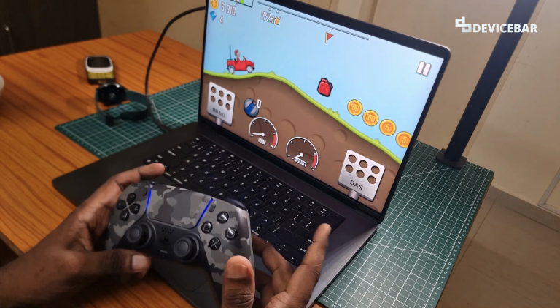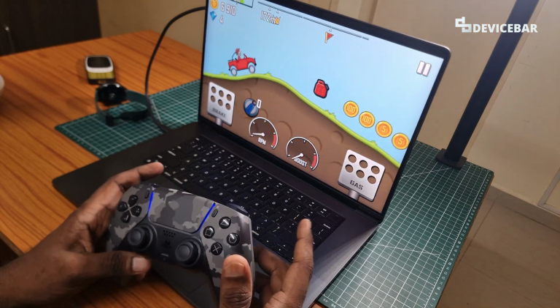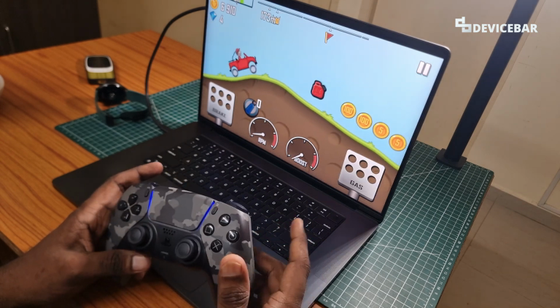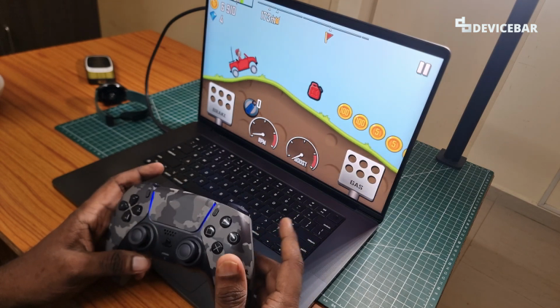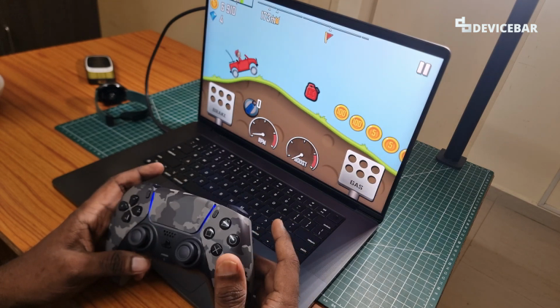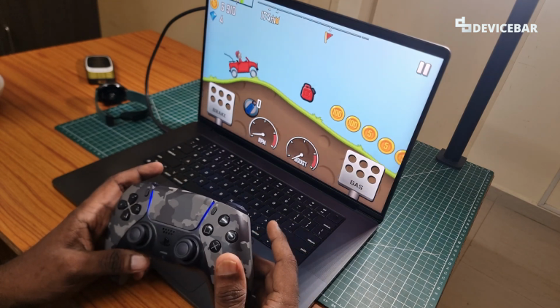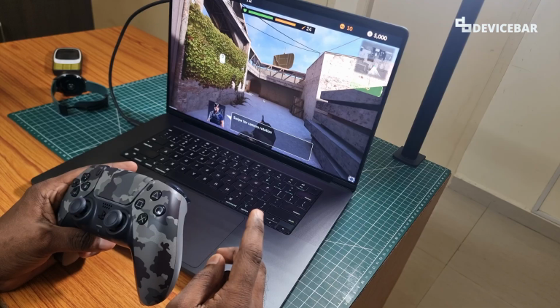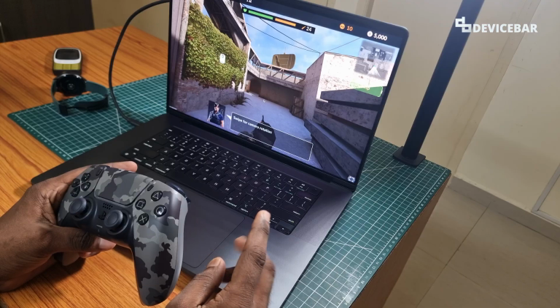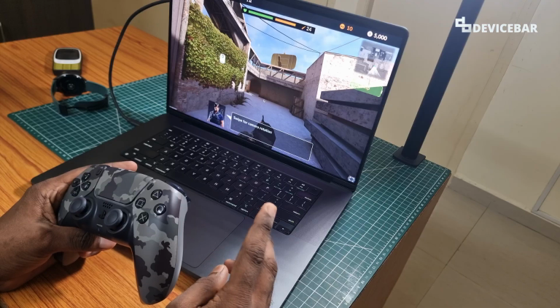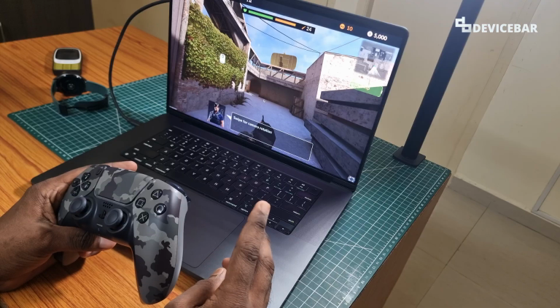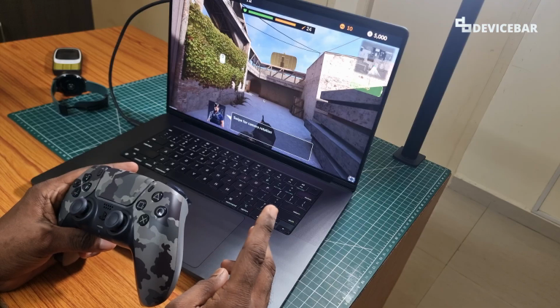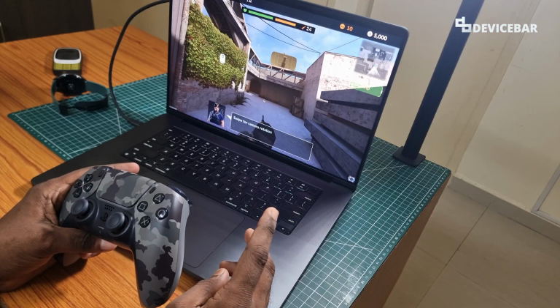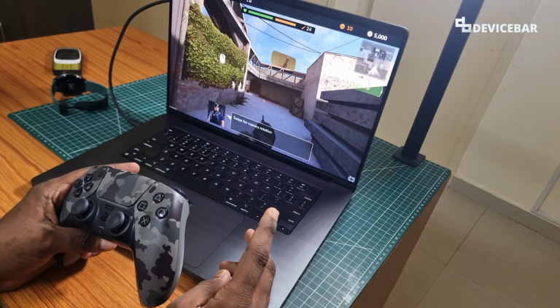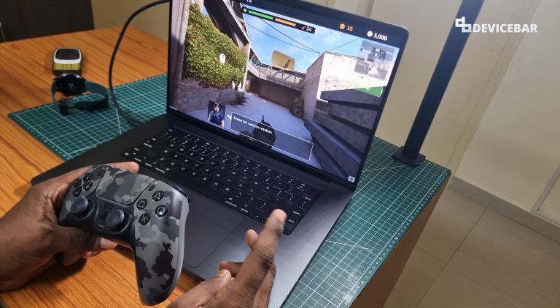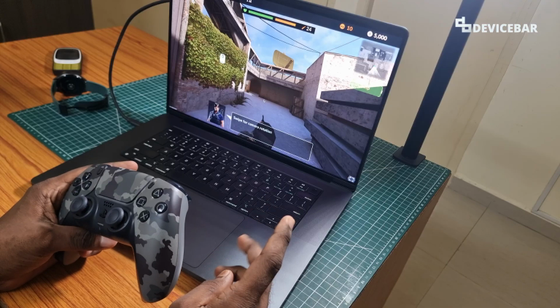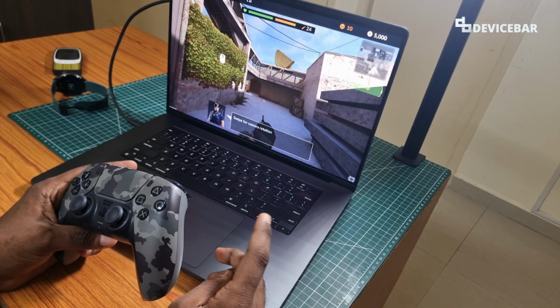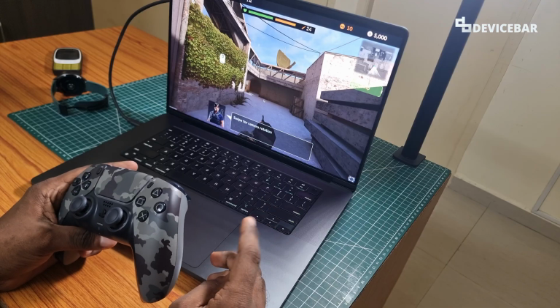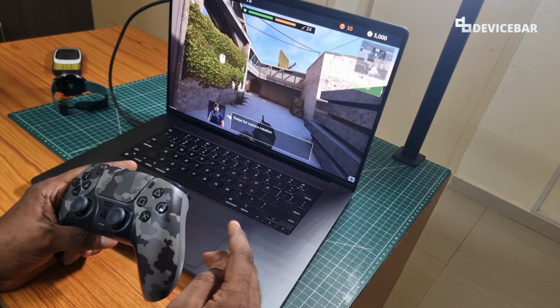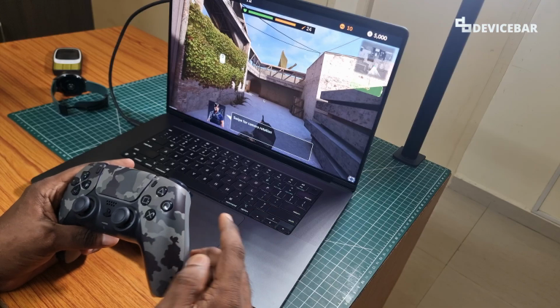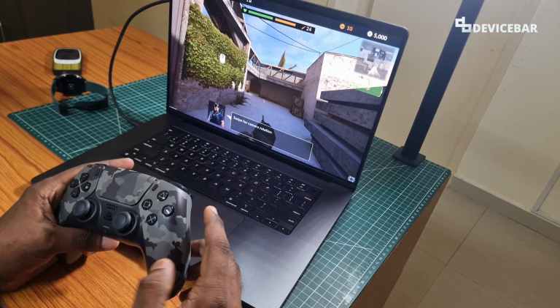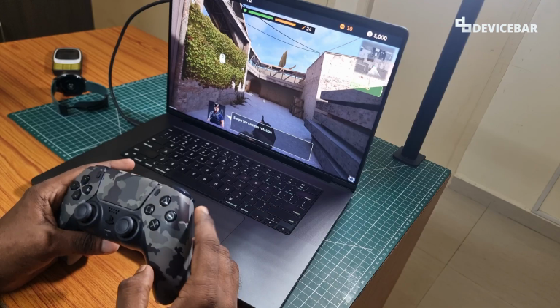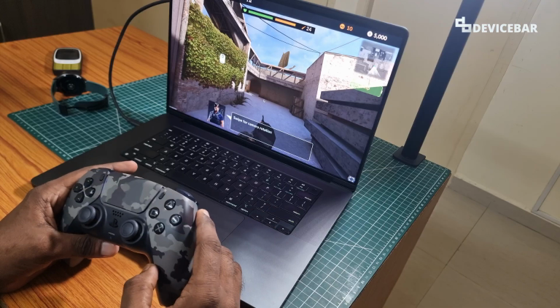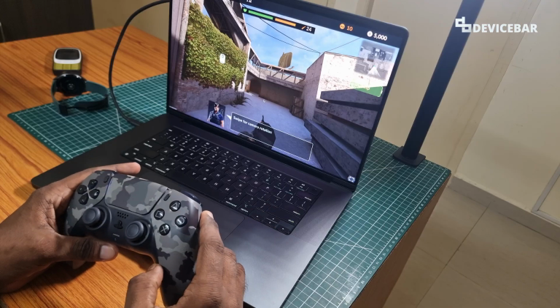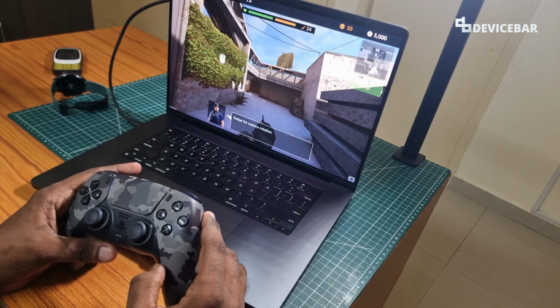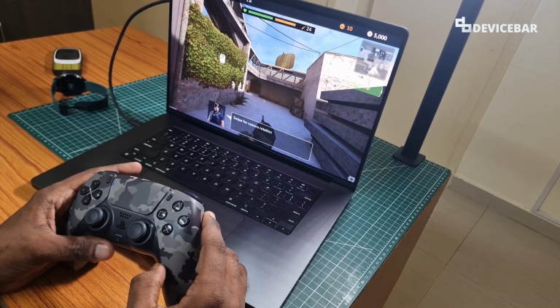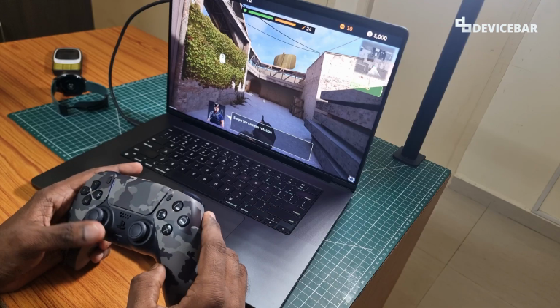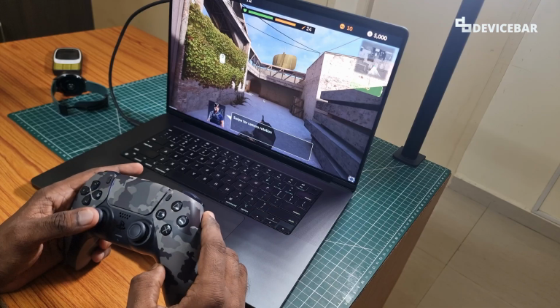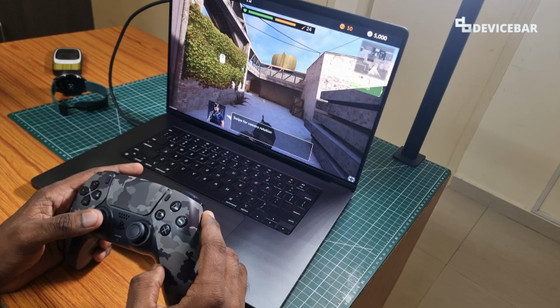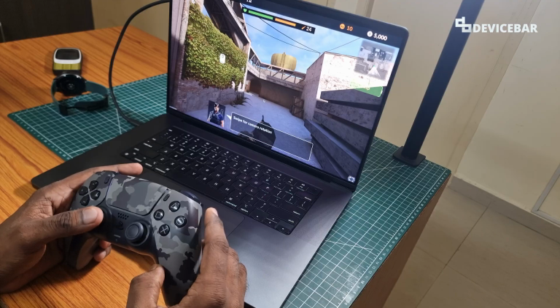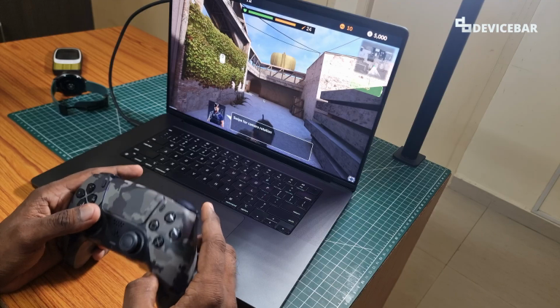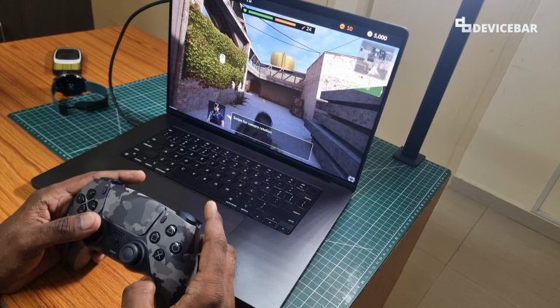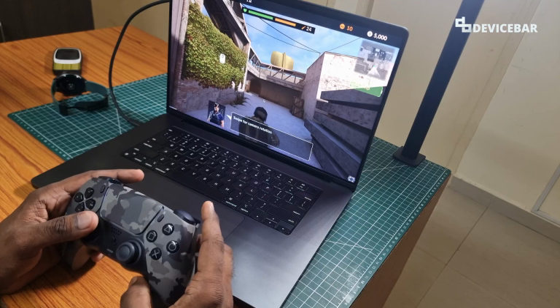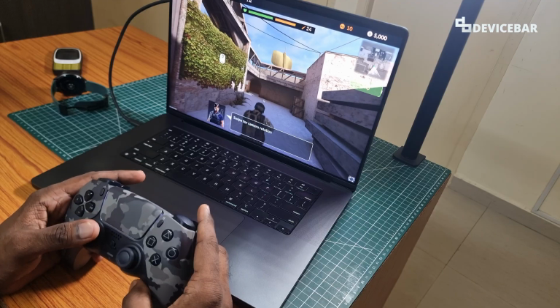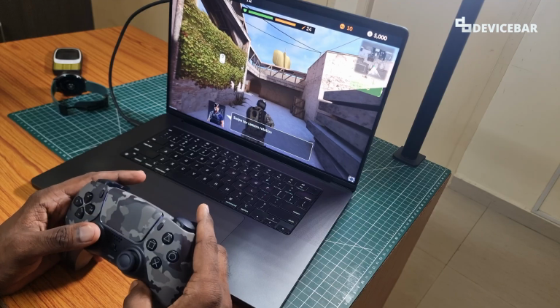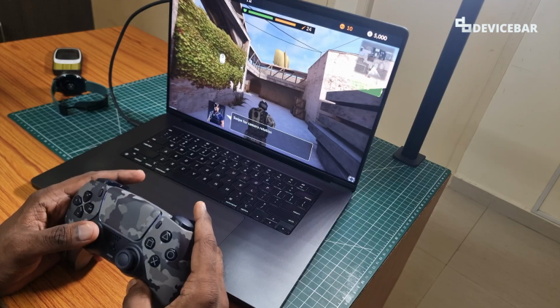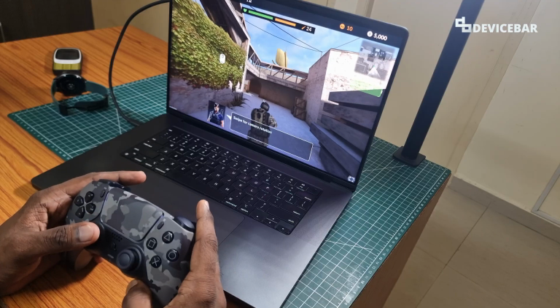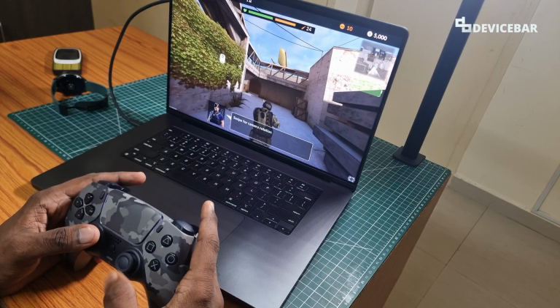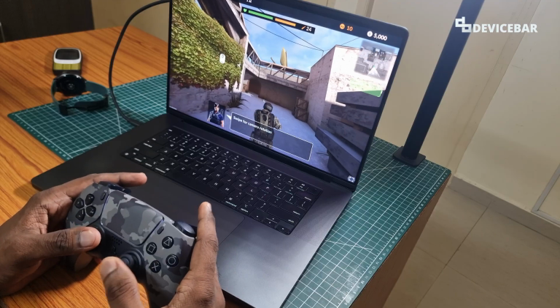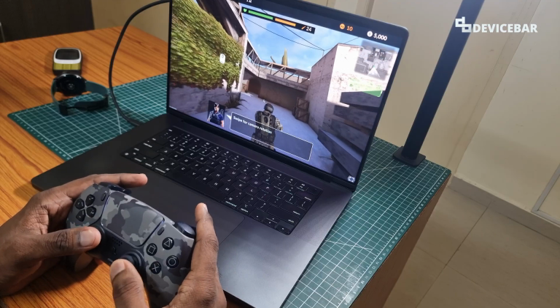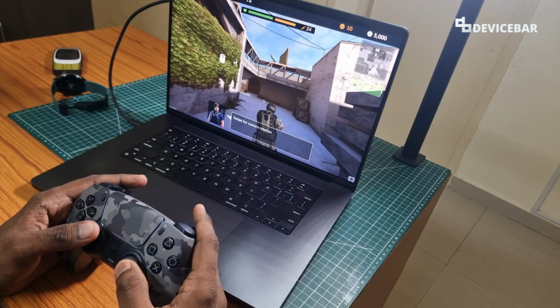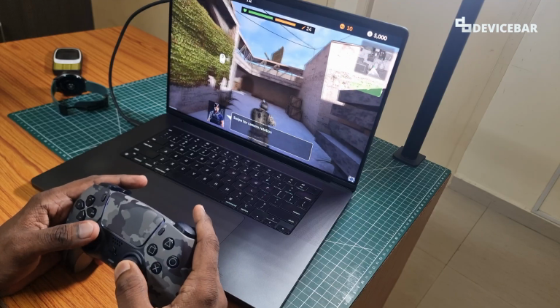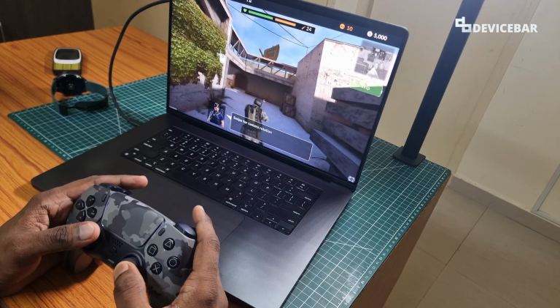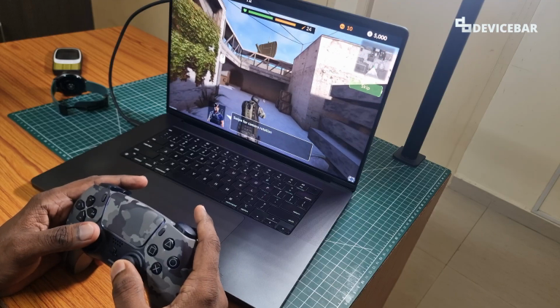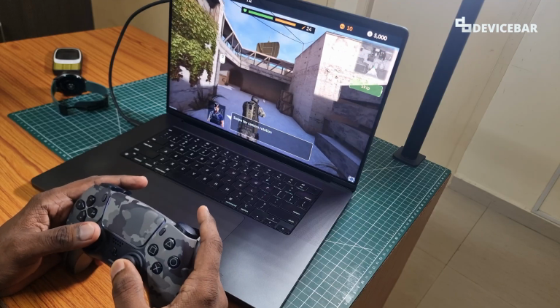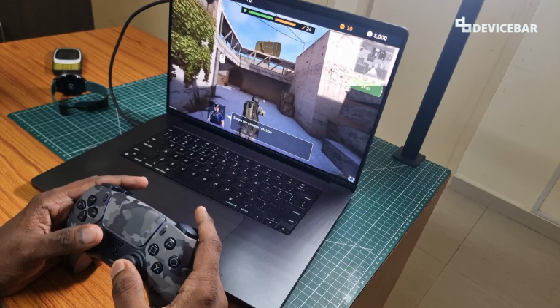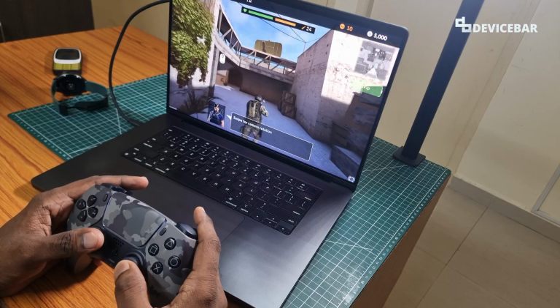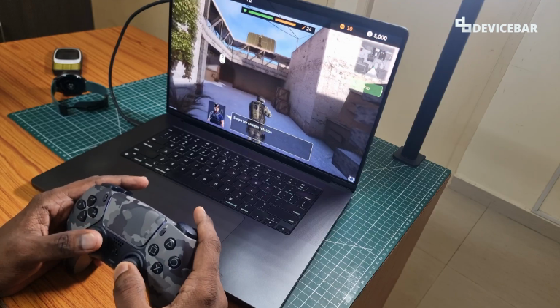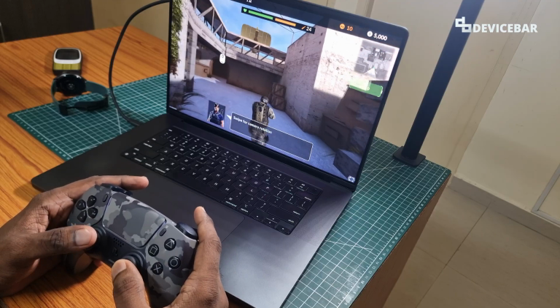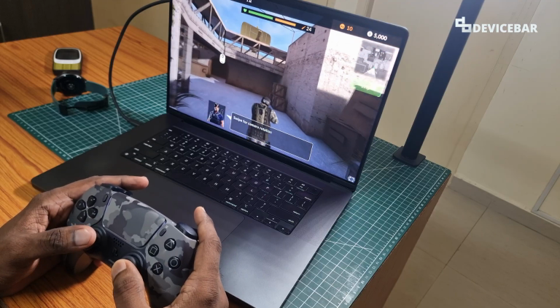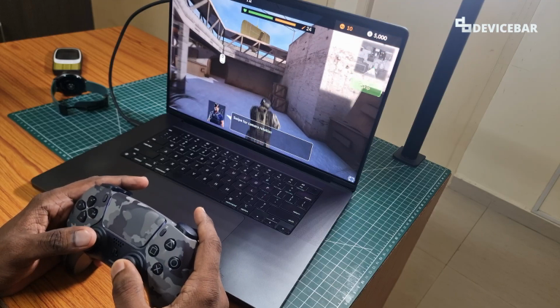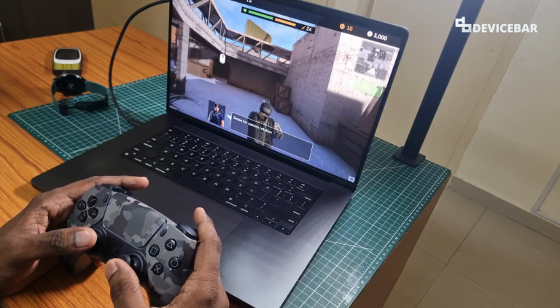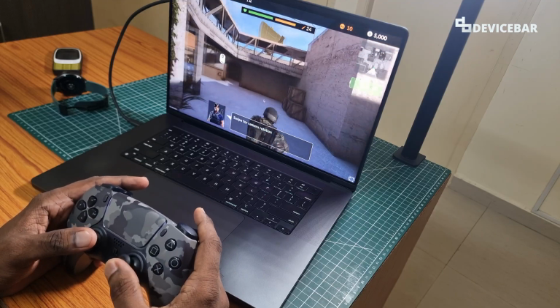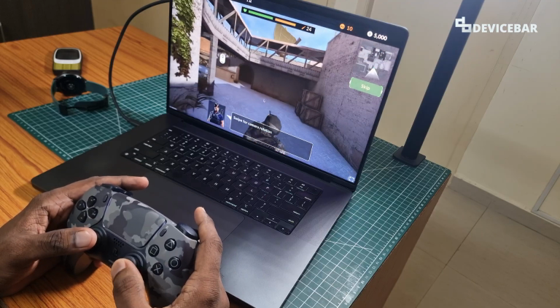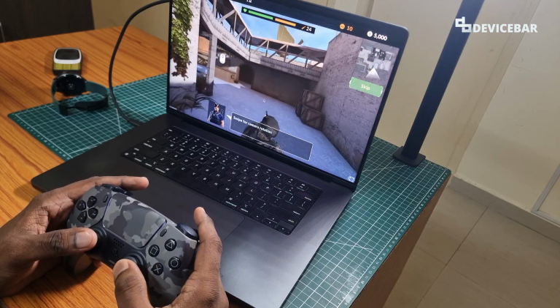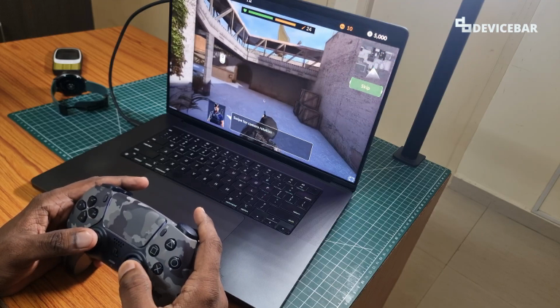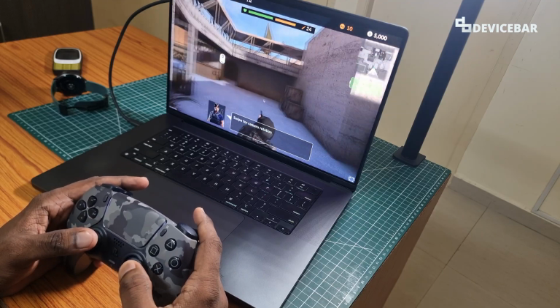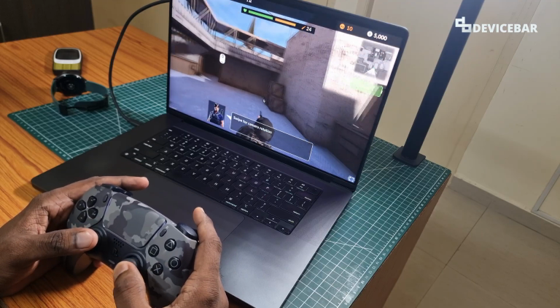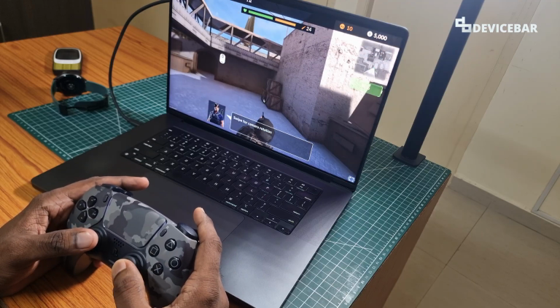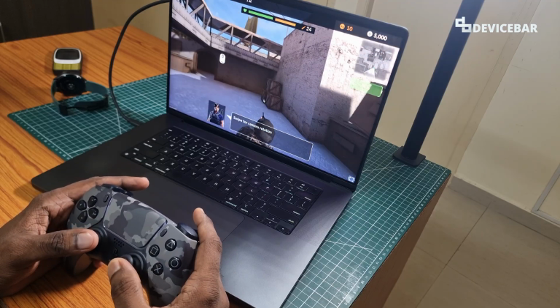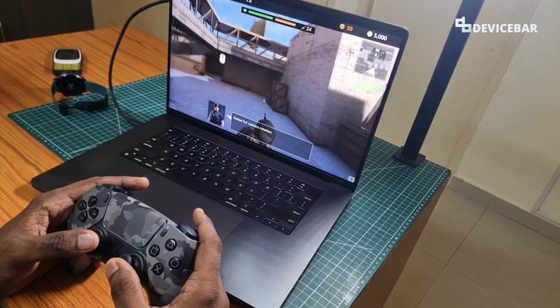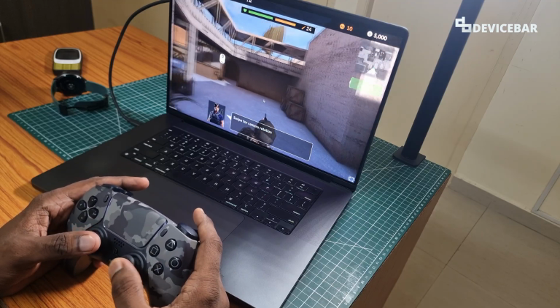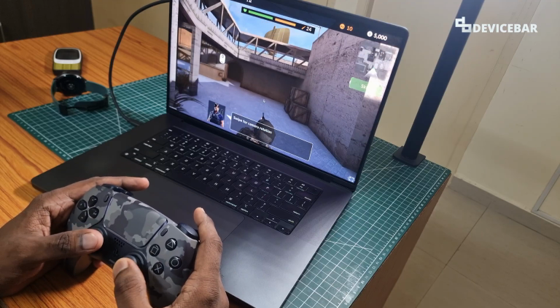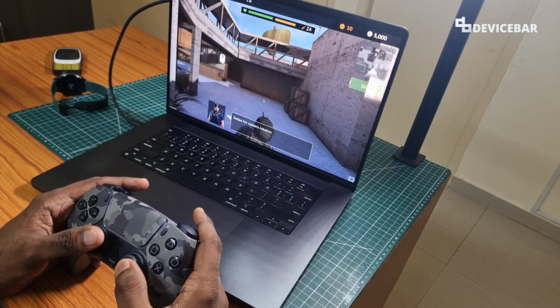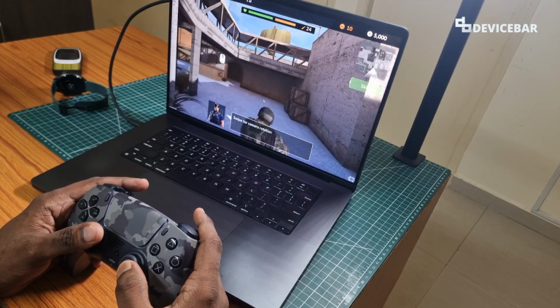Now we are playing this Call of War shooter game. We can move properly and it is working fine.